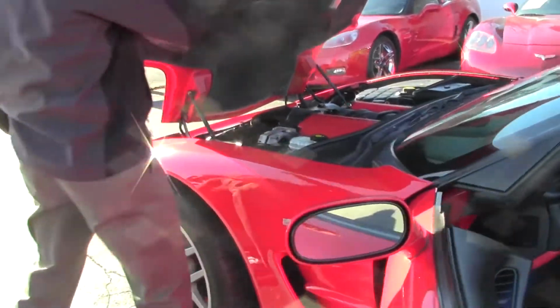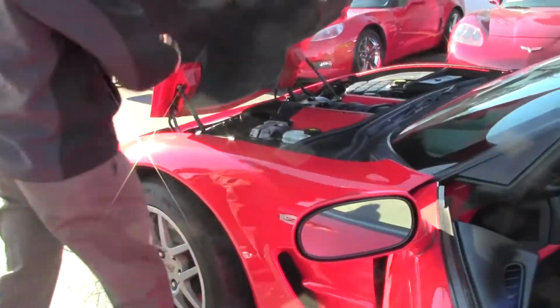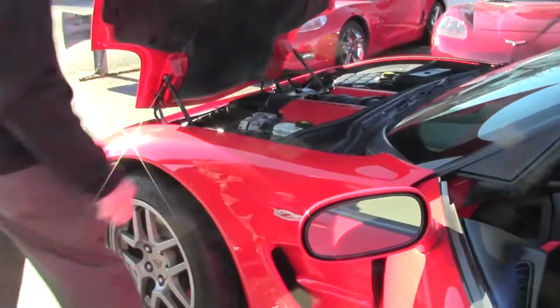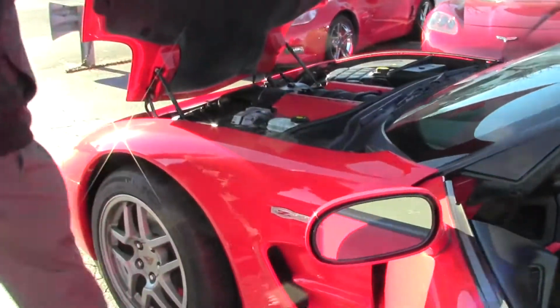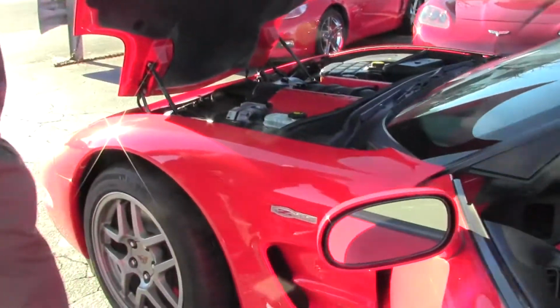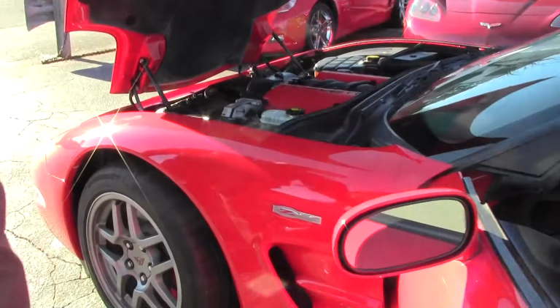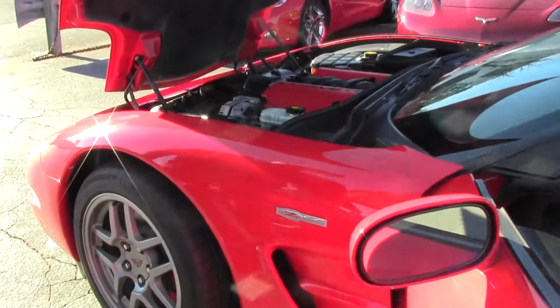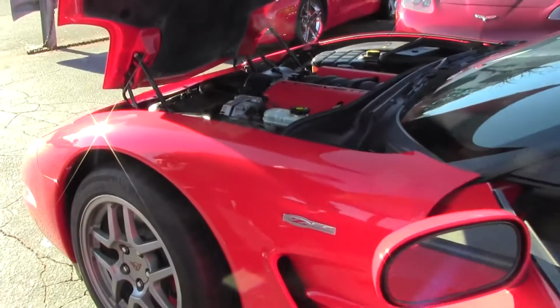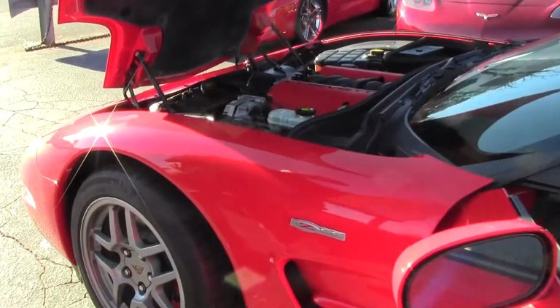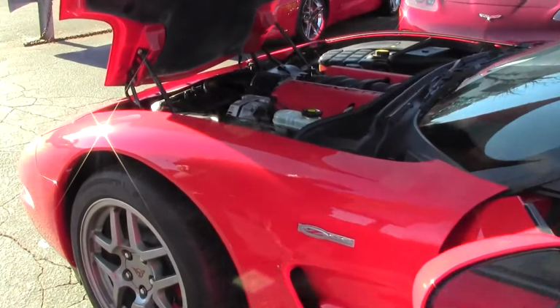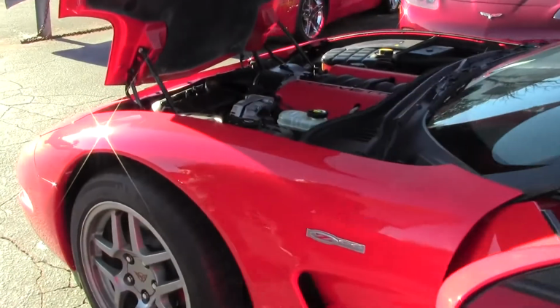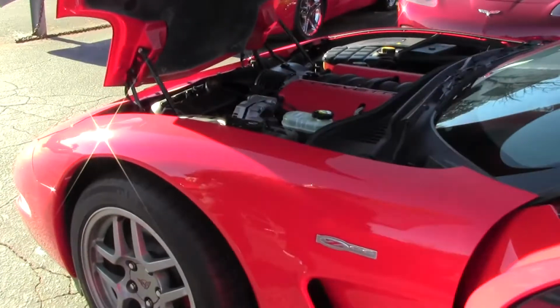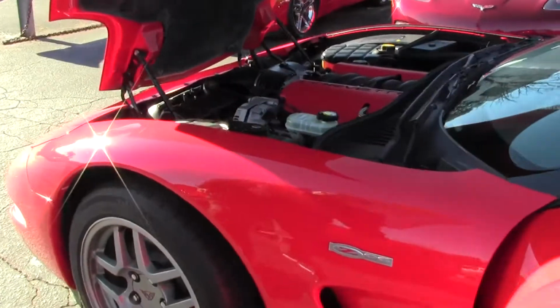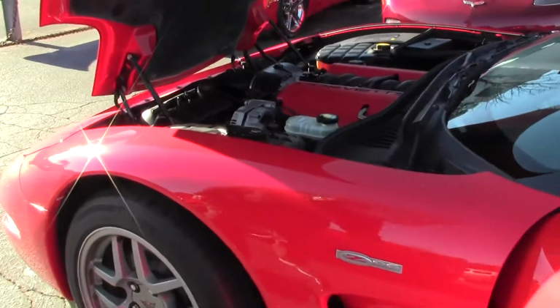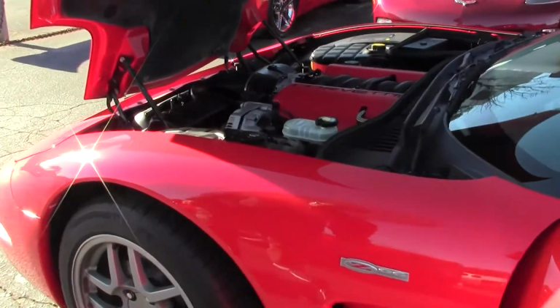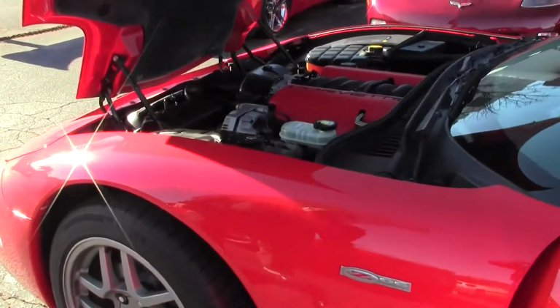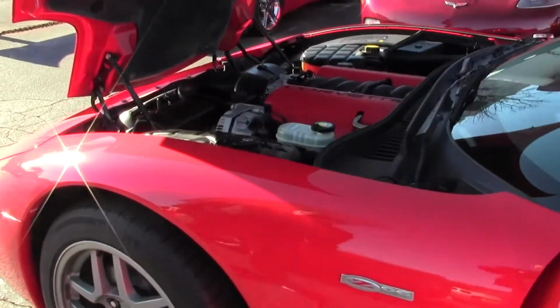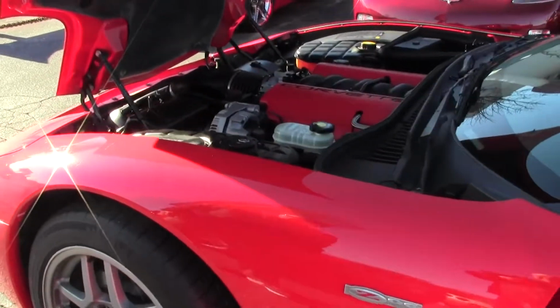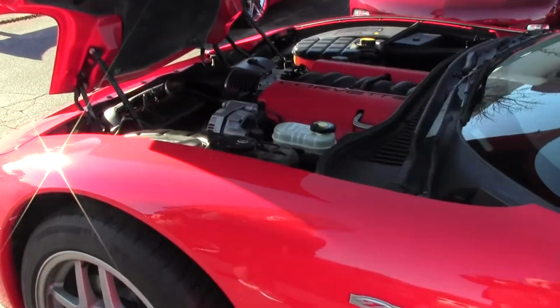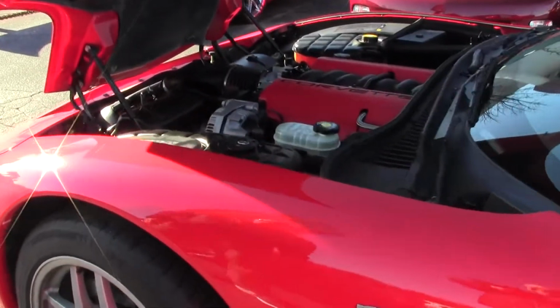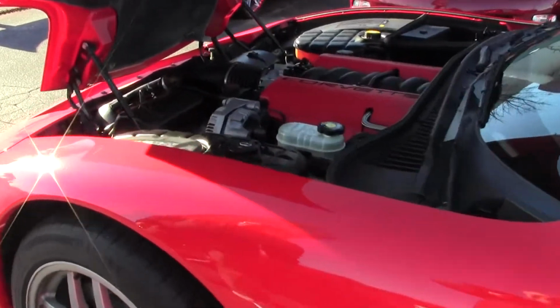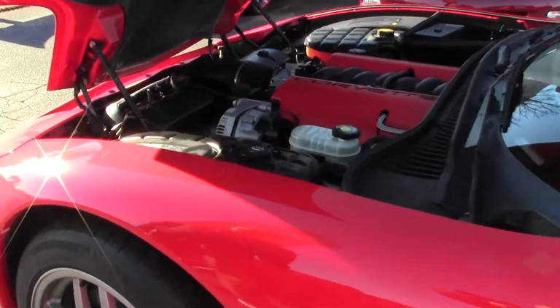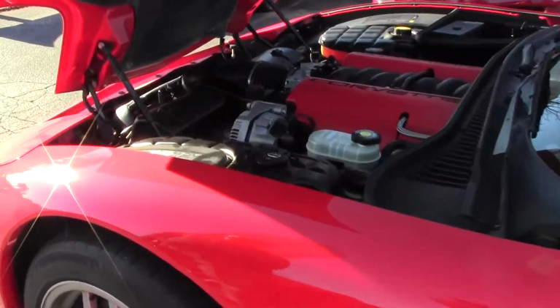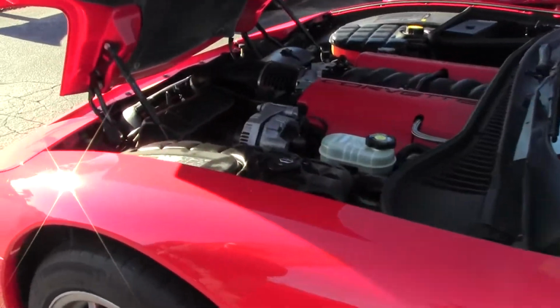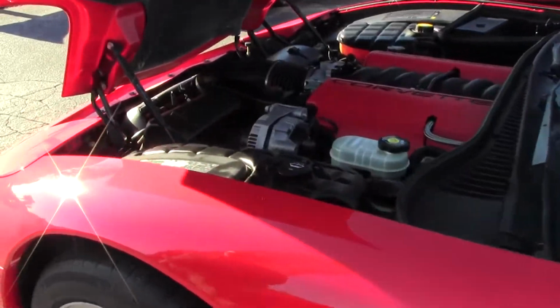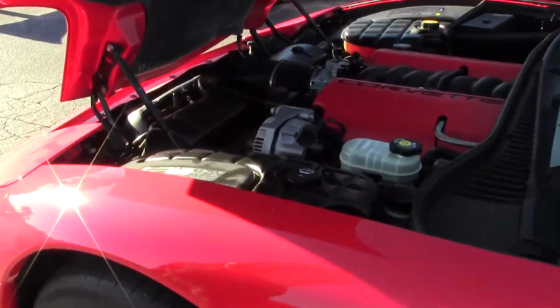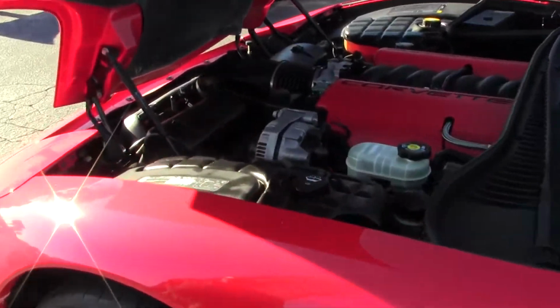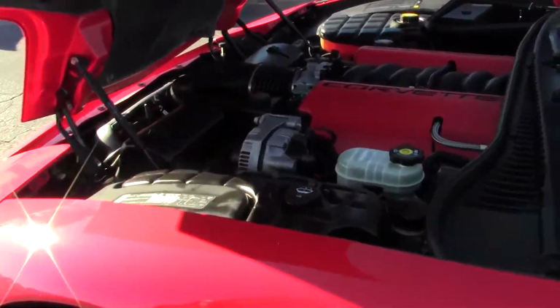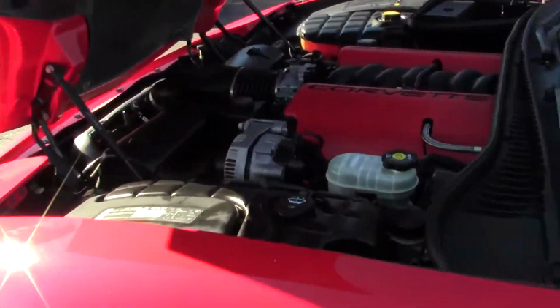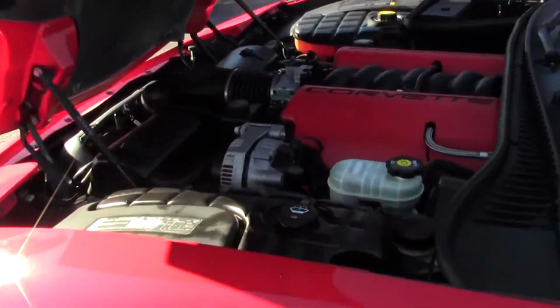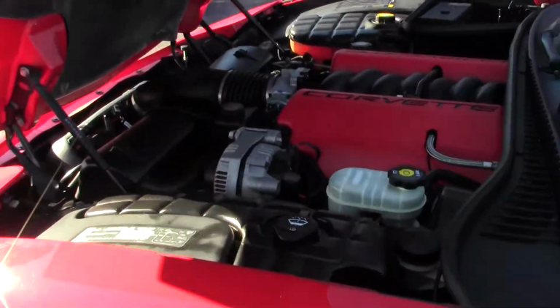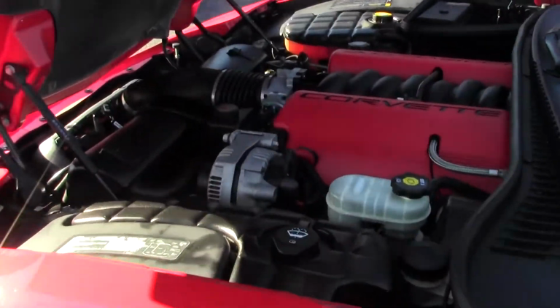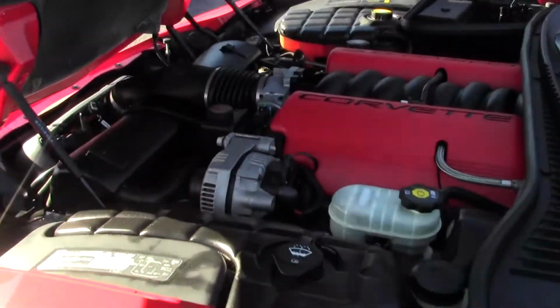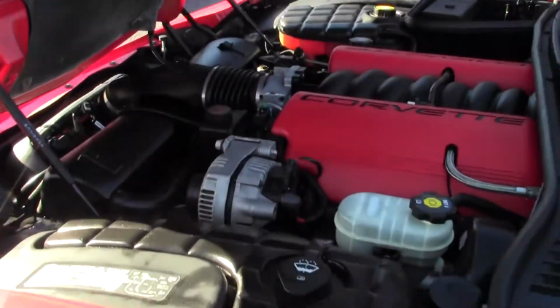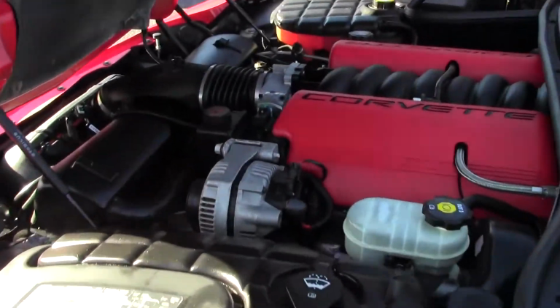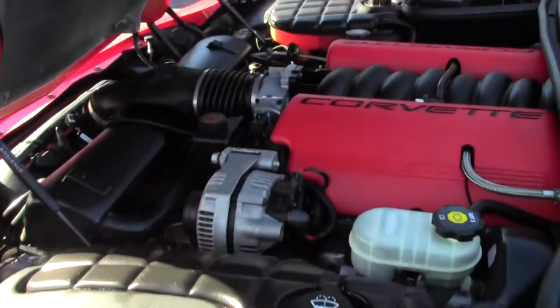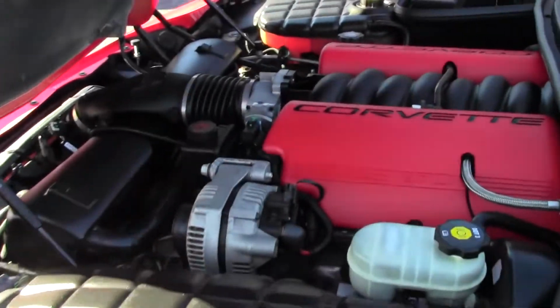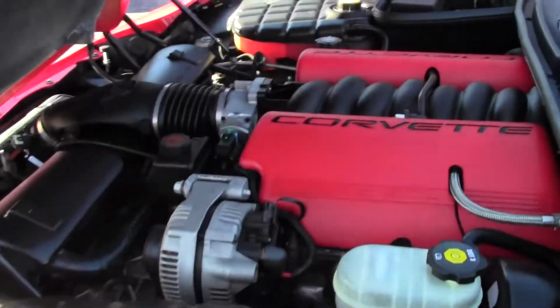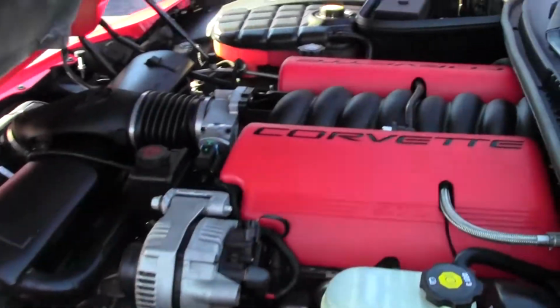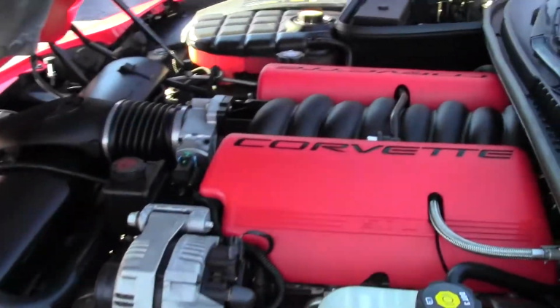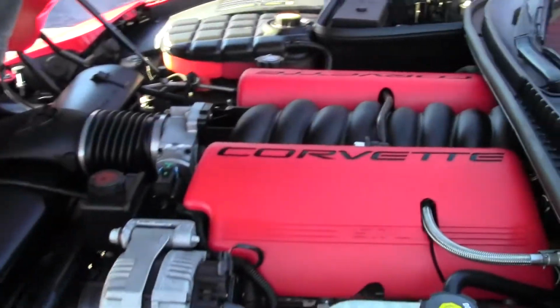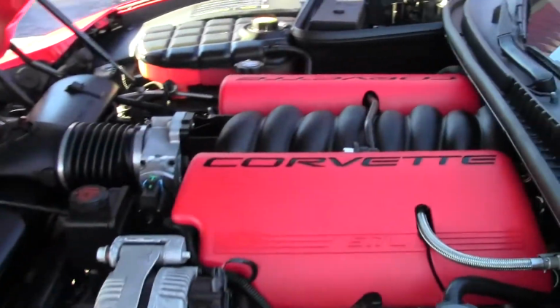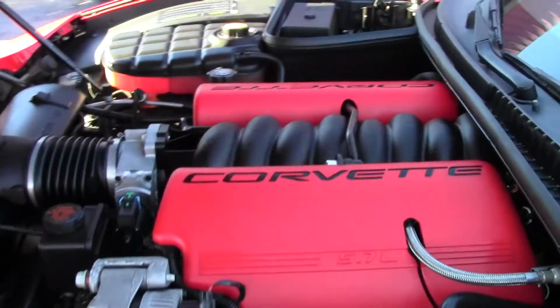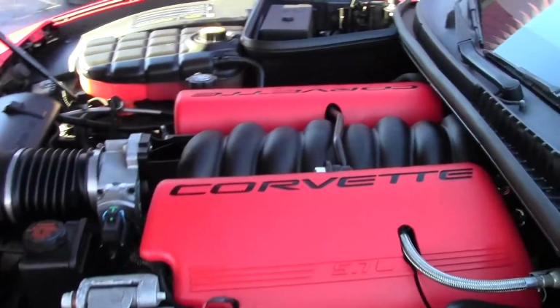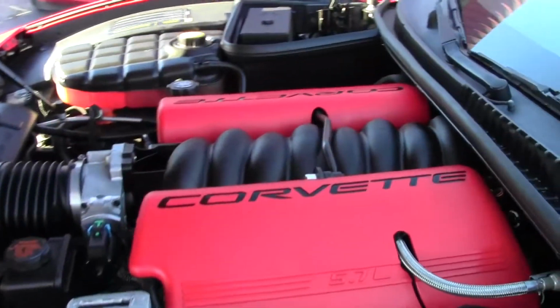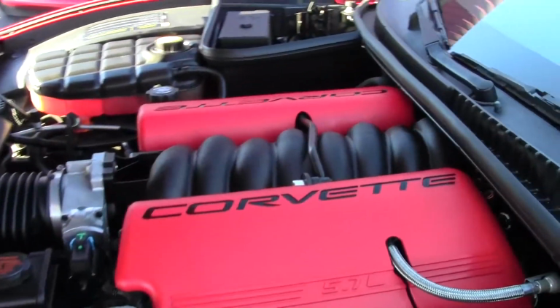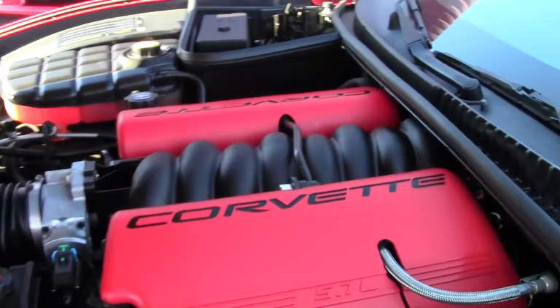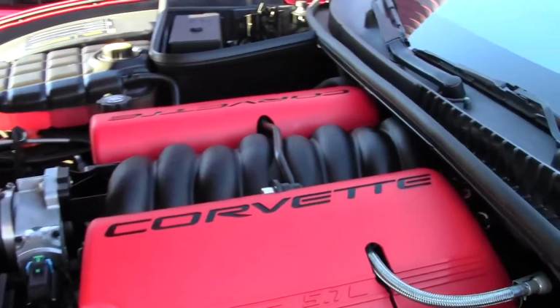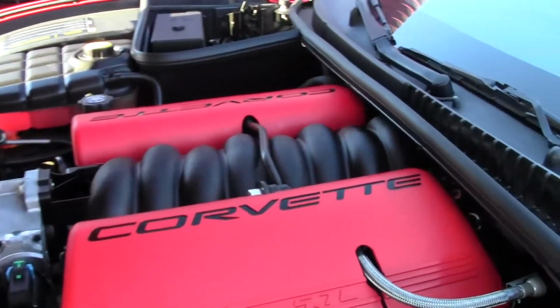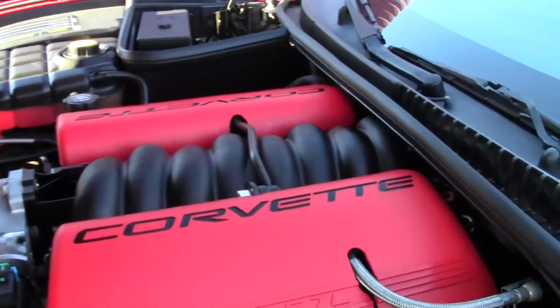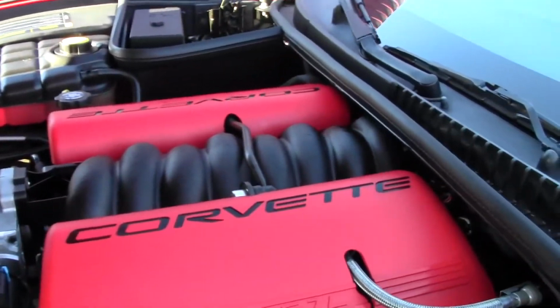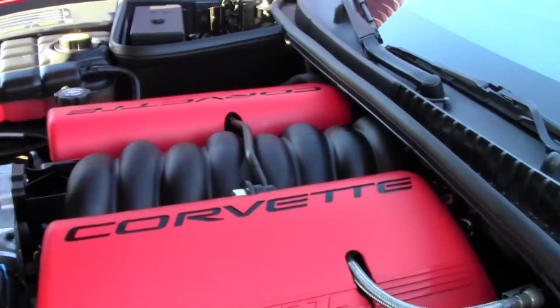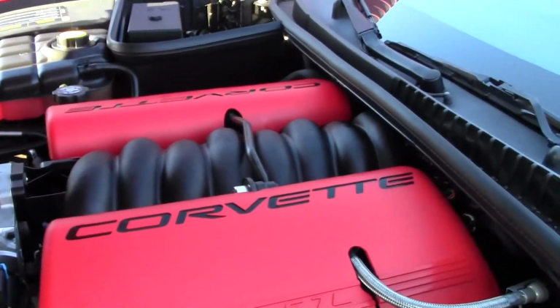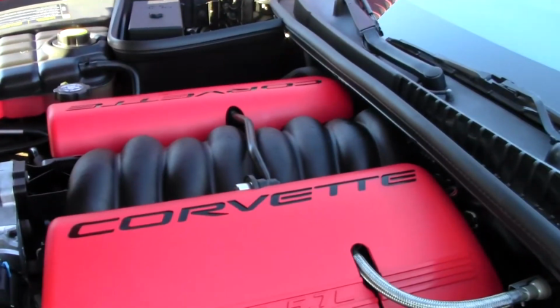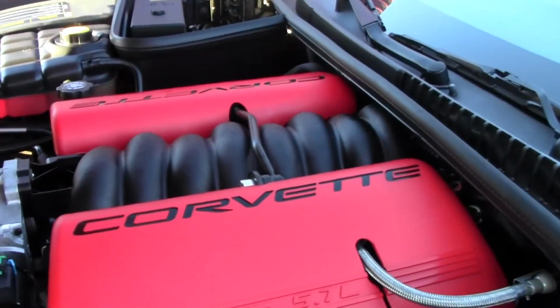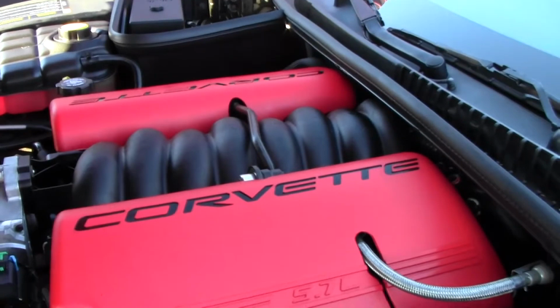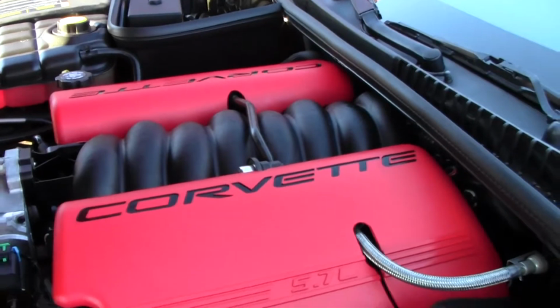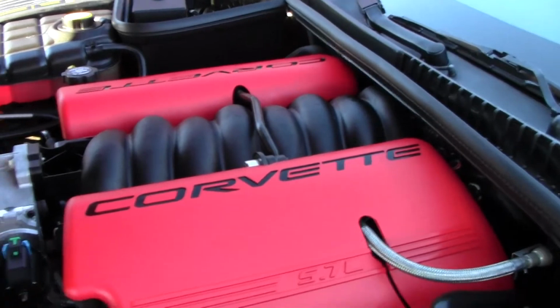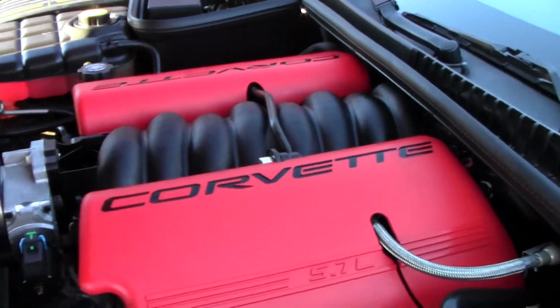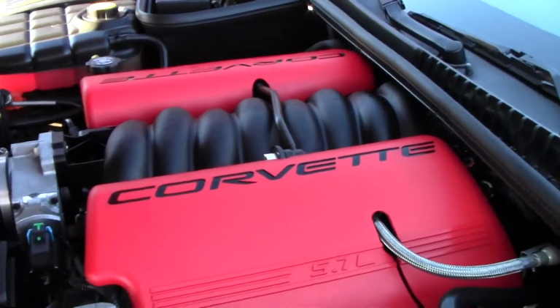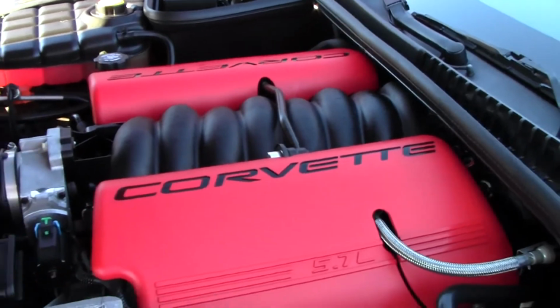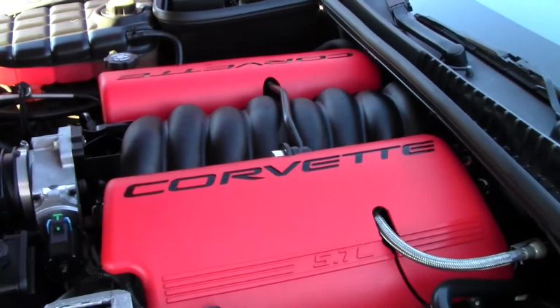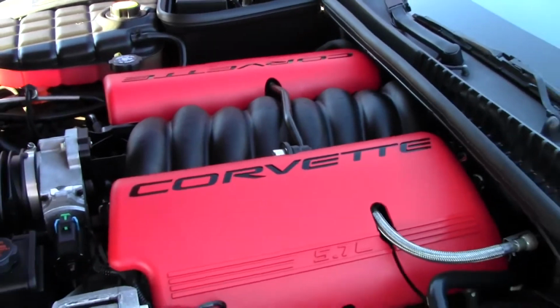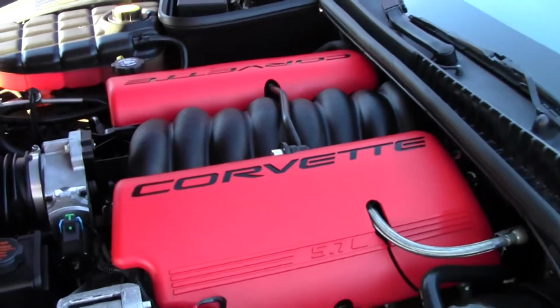Look at that Corvette 5.7 liter engine. Great on gas mileage. Fun on the road.